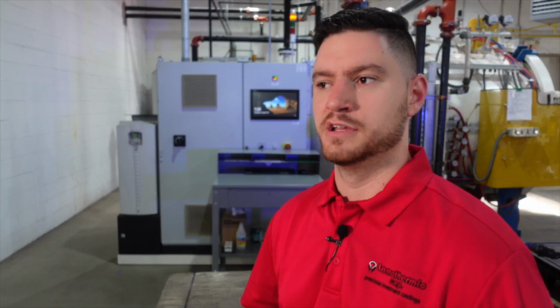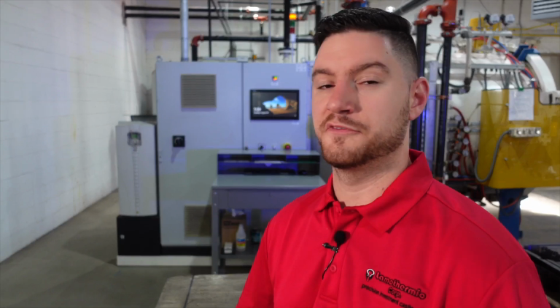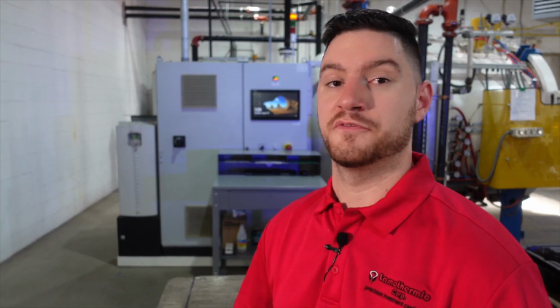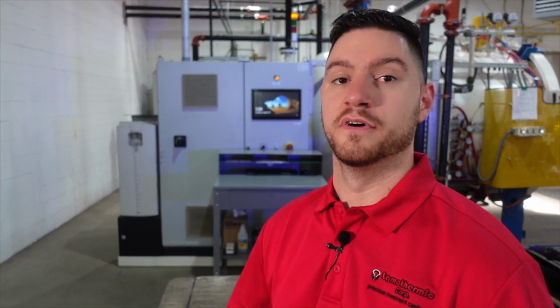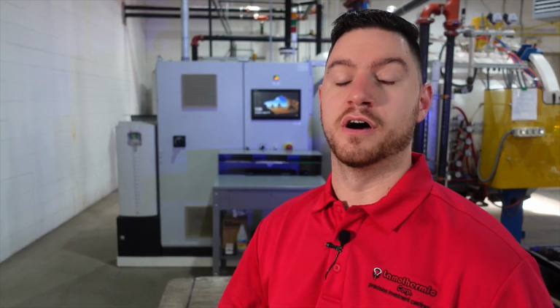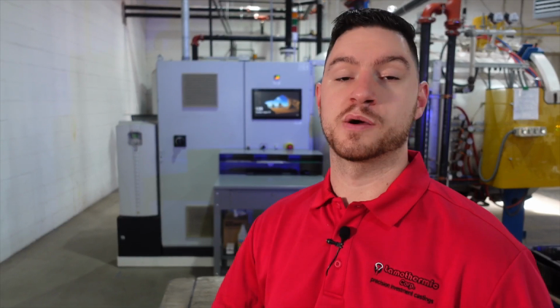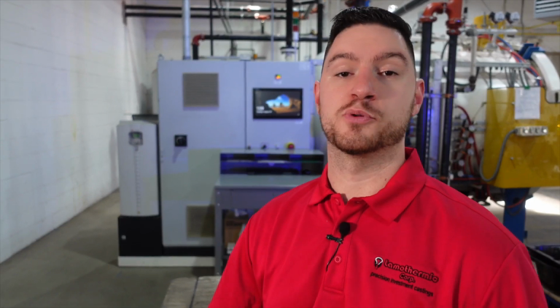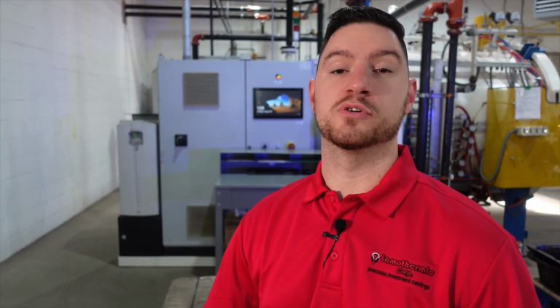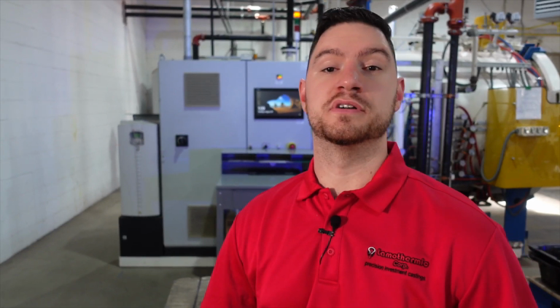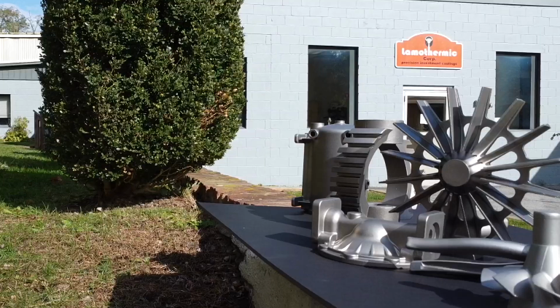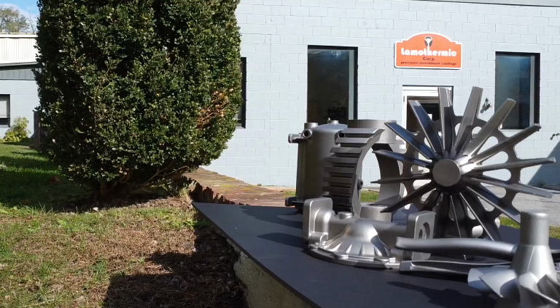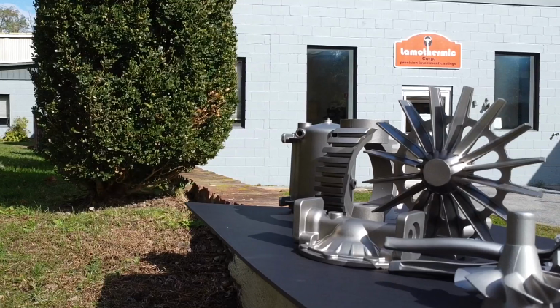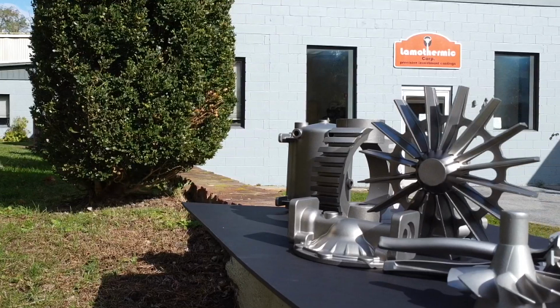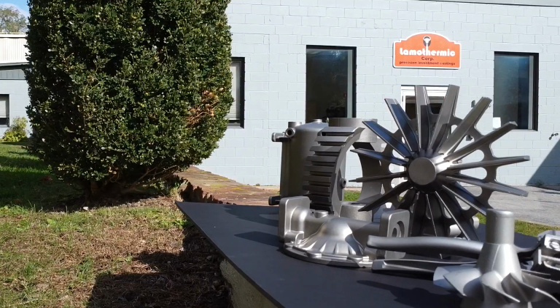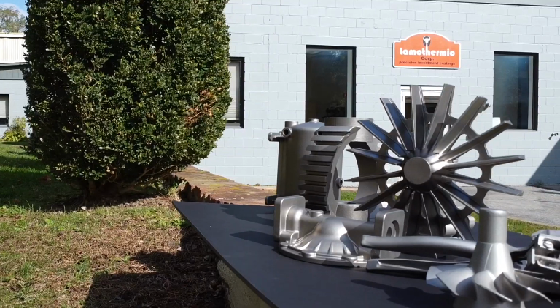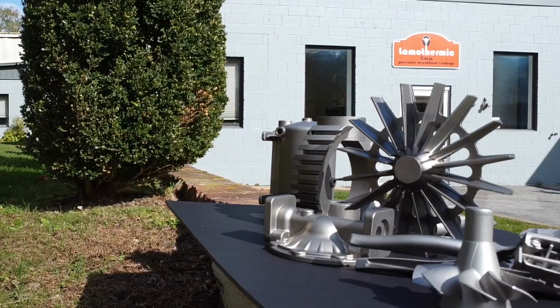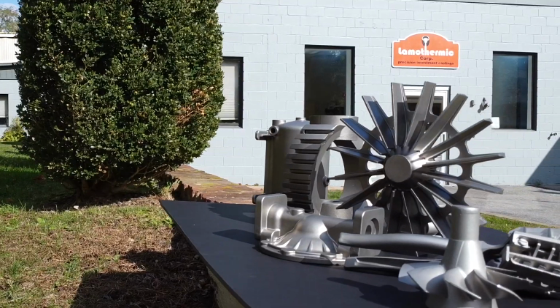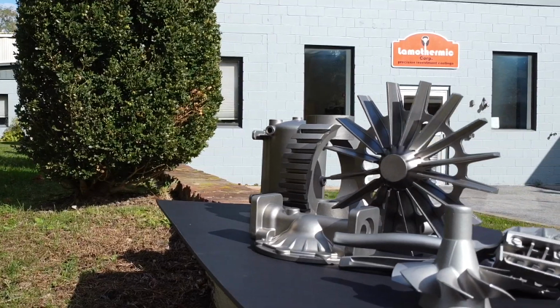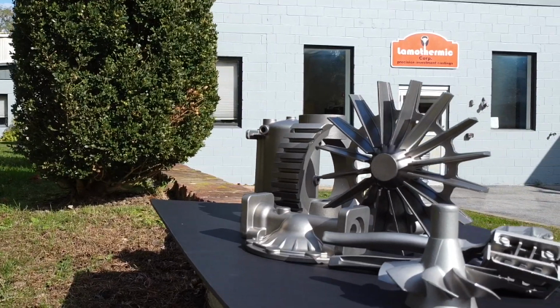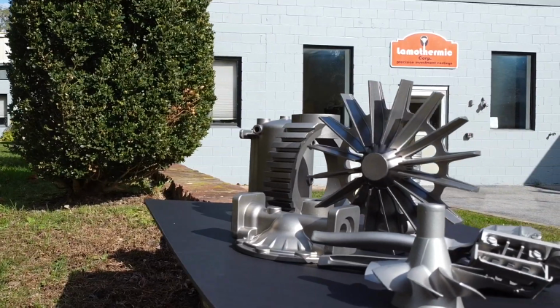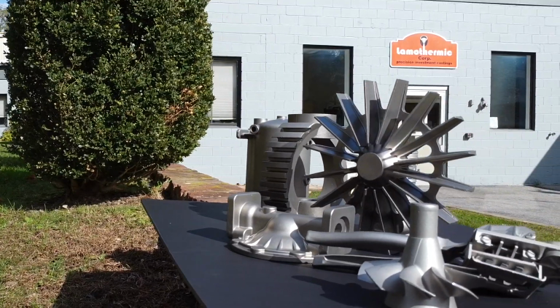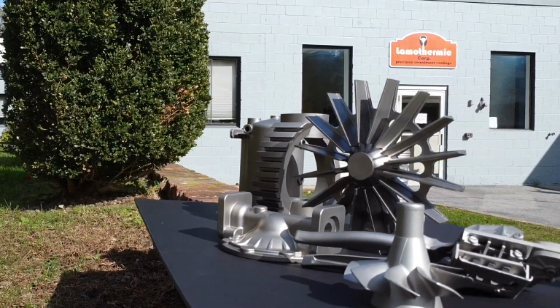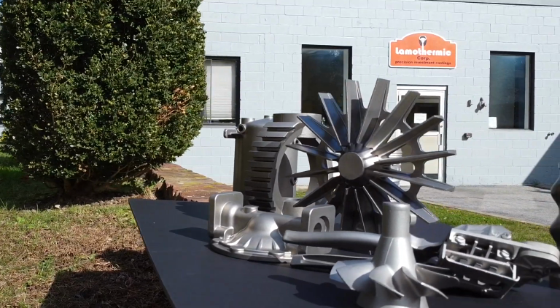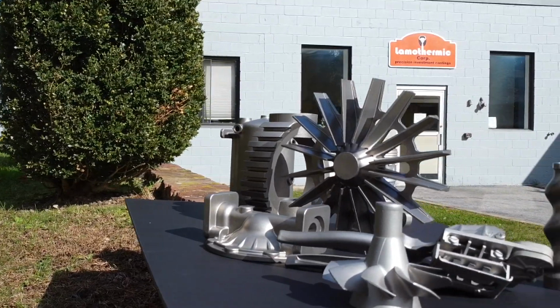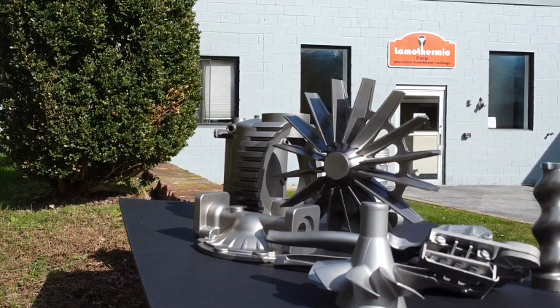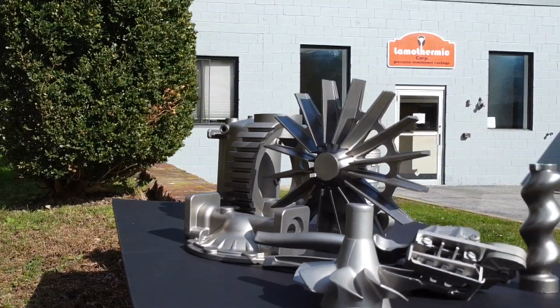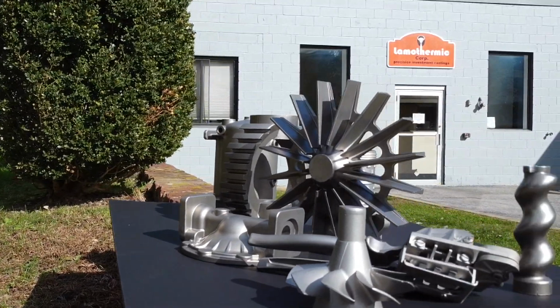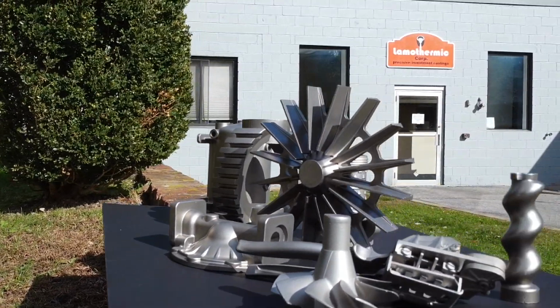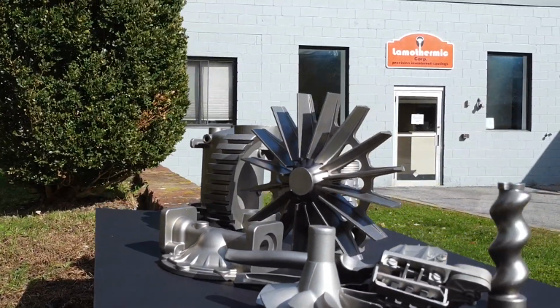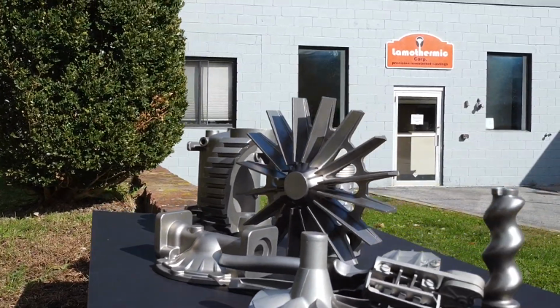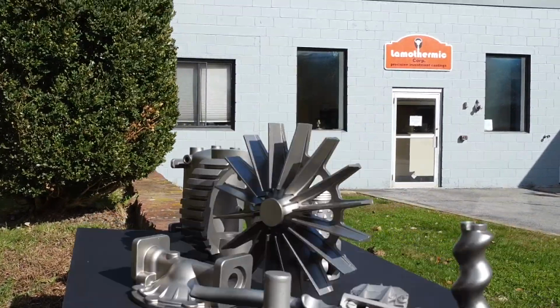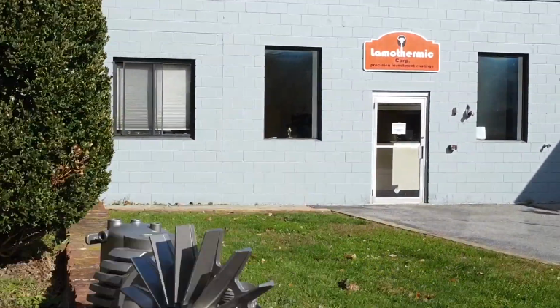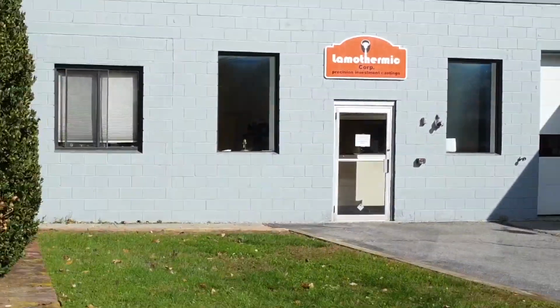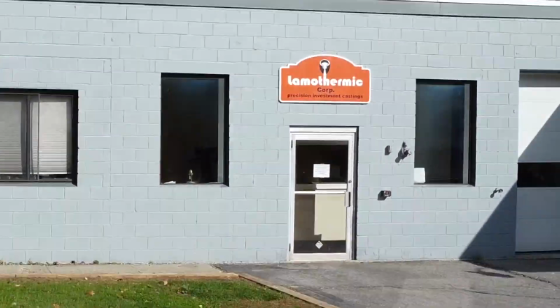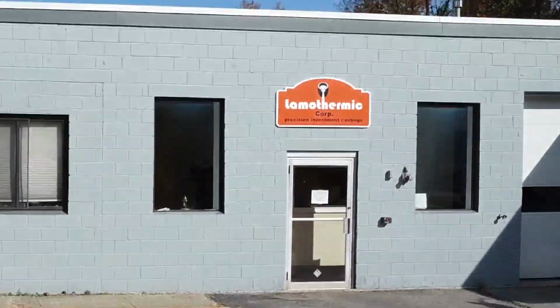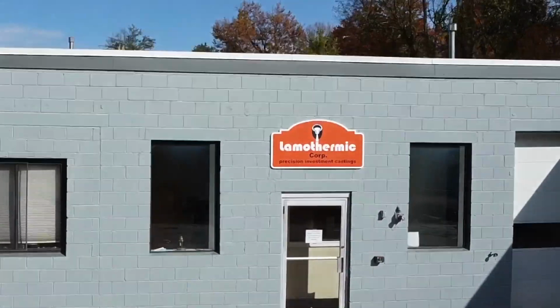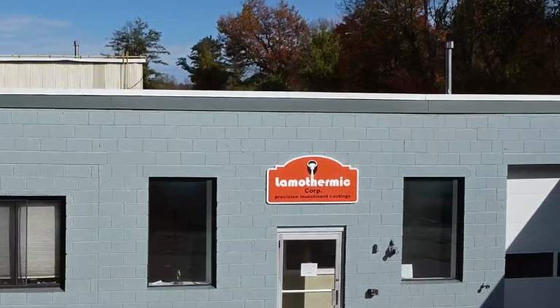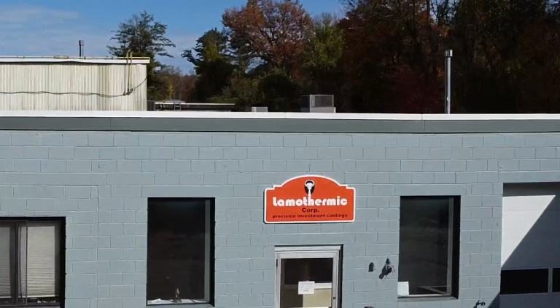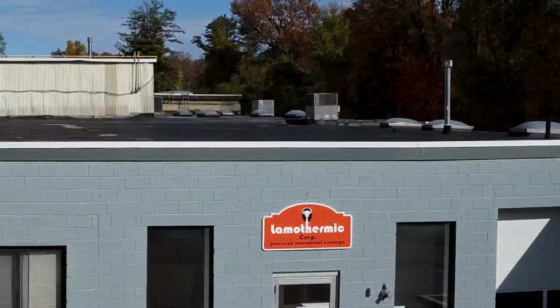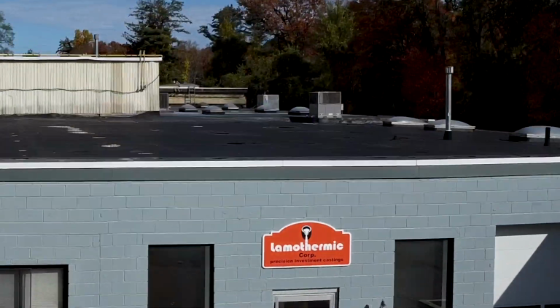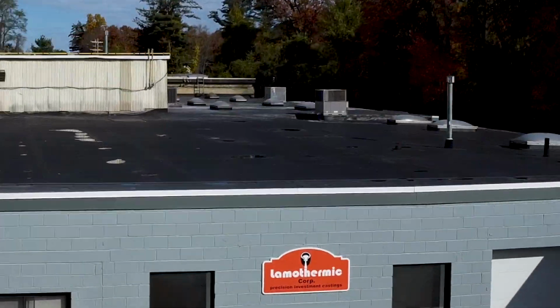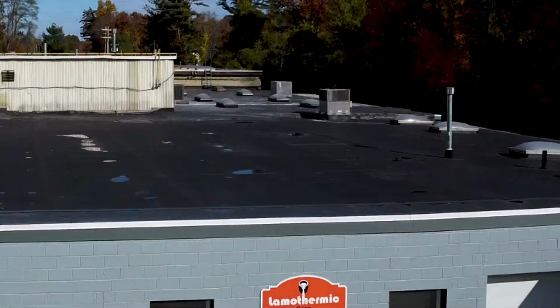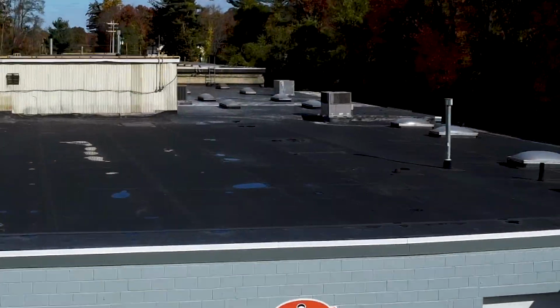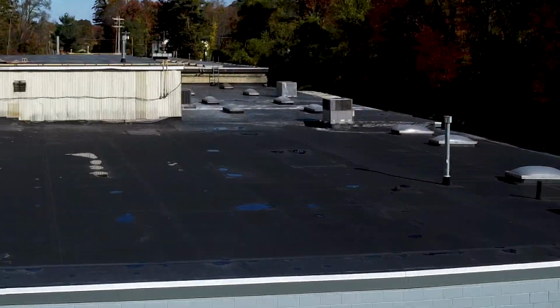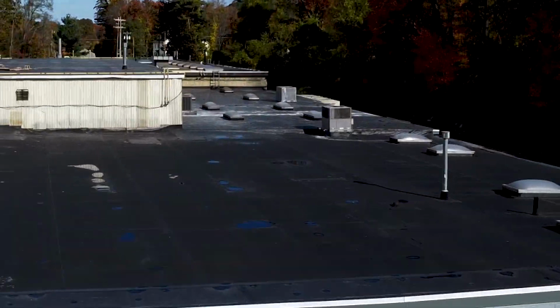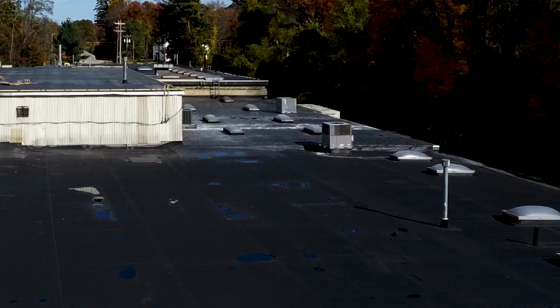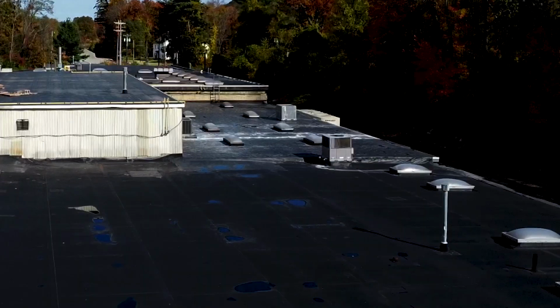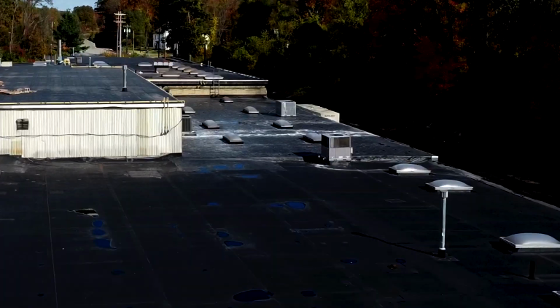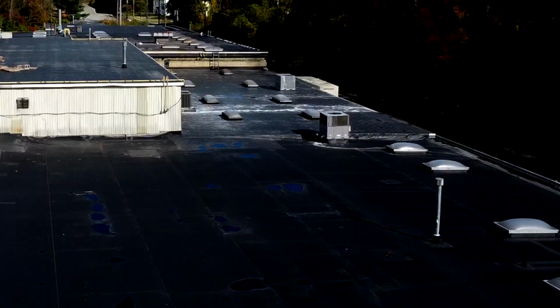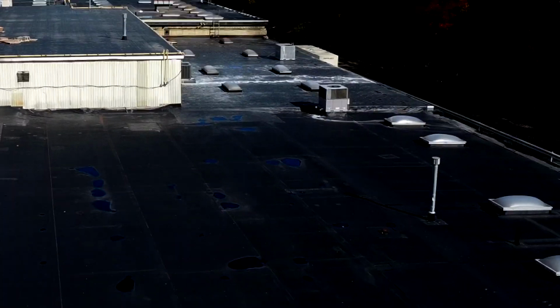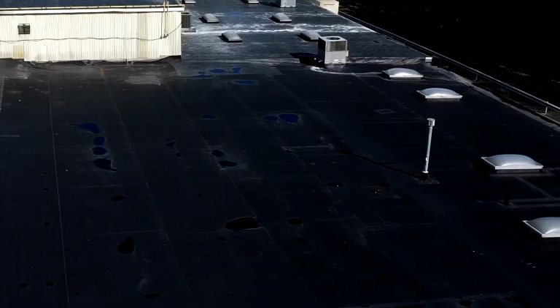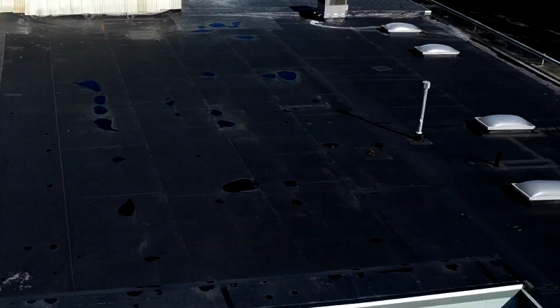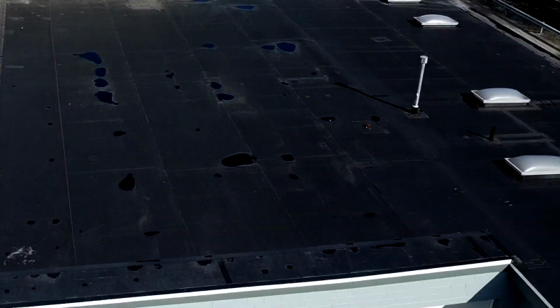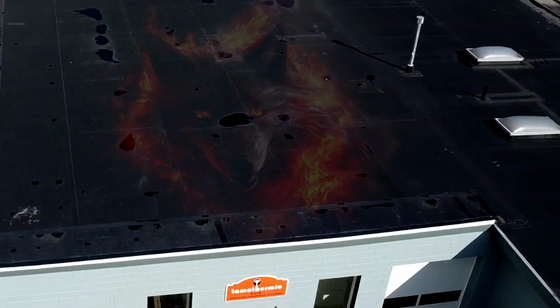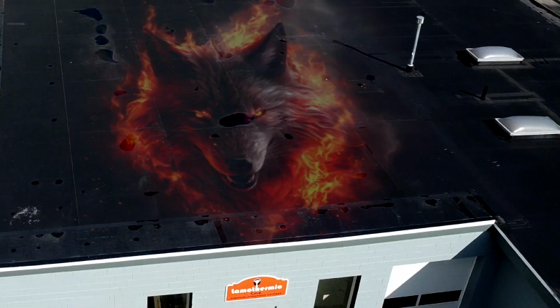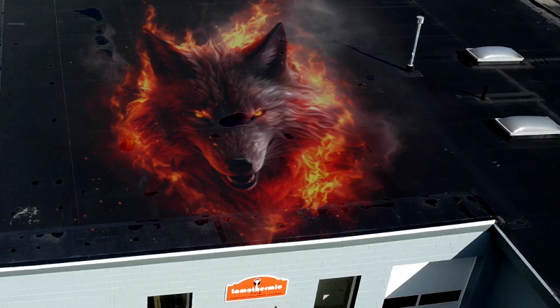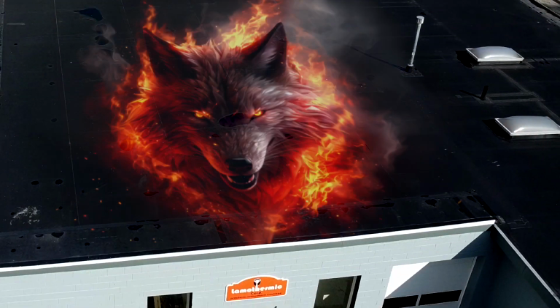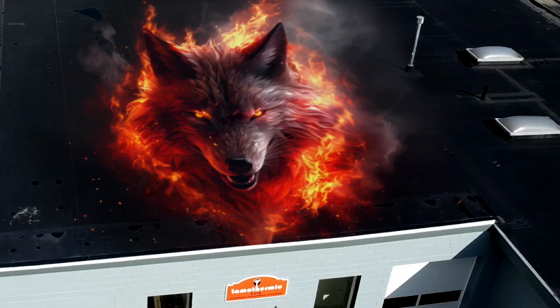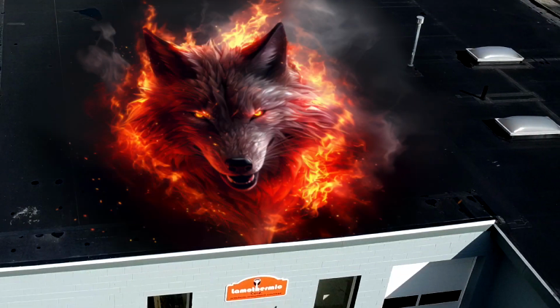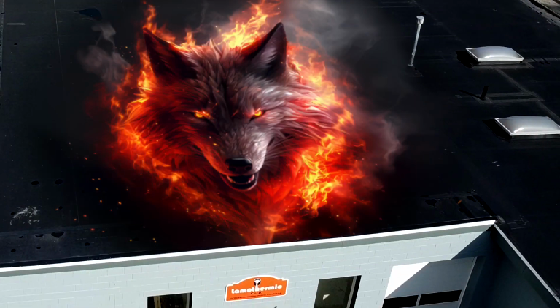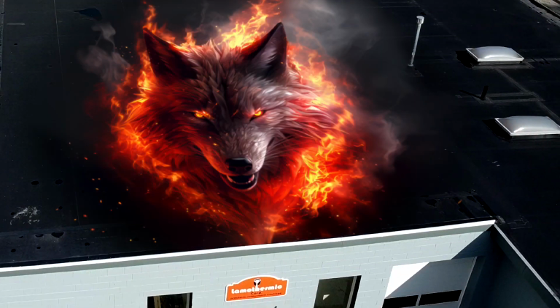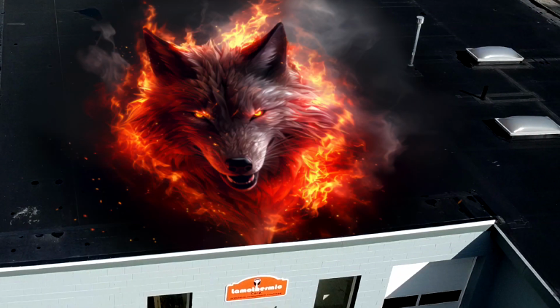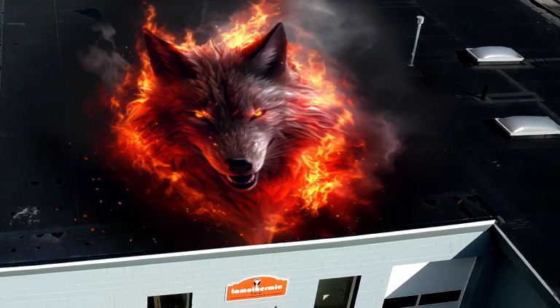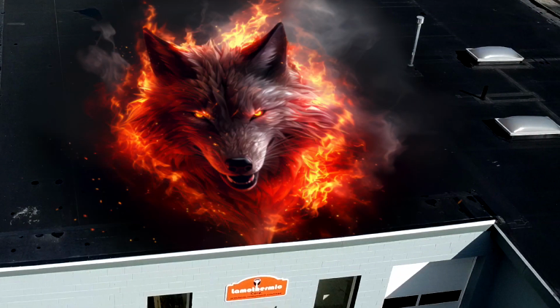If our employees see something on the floor that can be improved, they're not afraid to speak up. The goal is to save time and money on your investment casting.